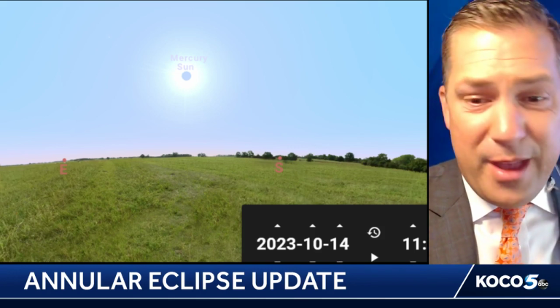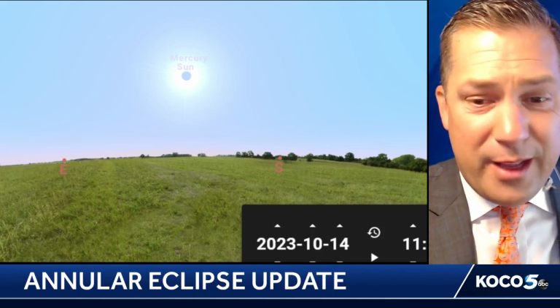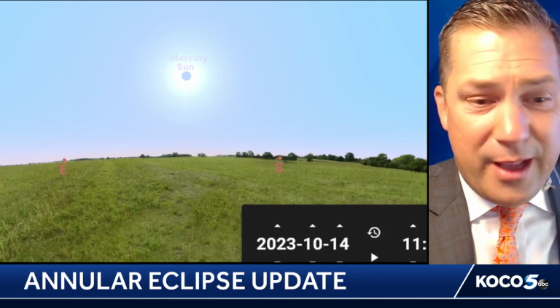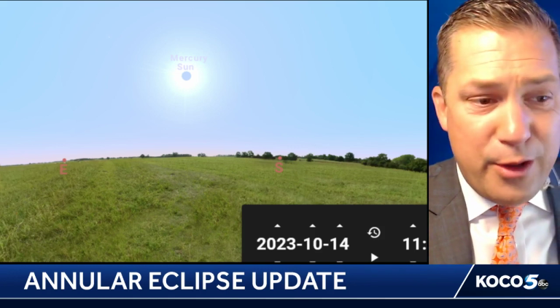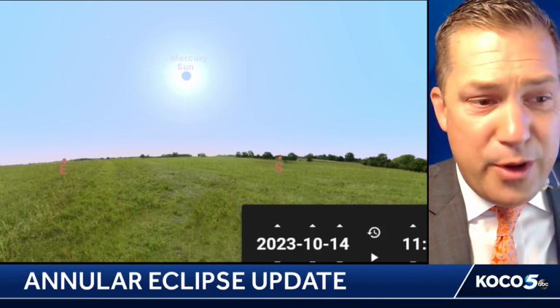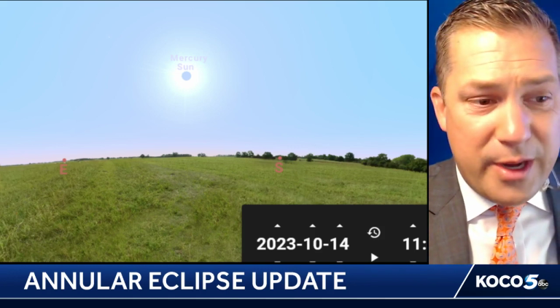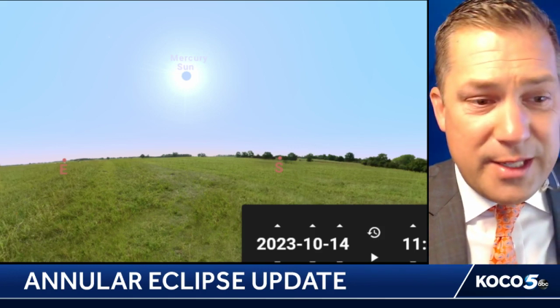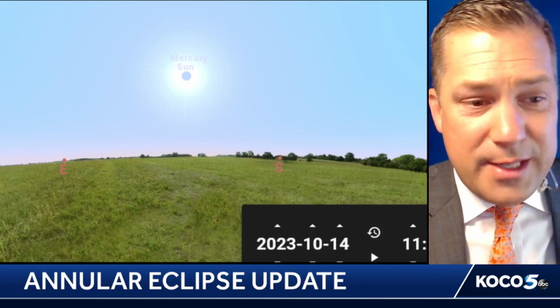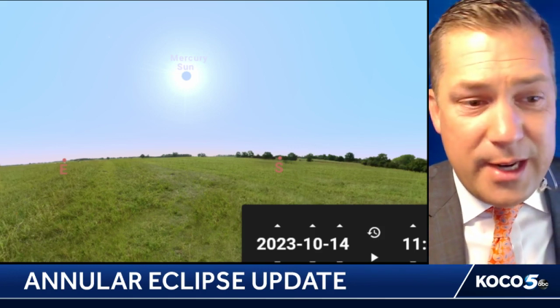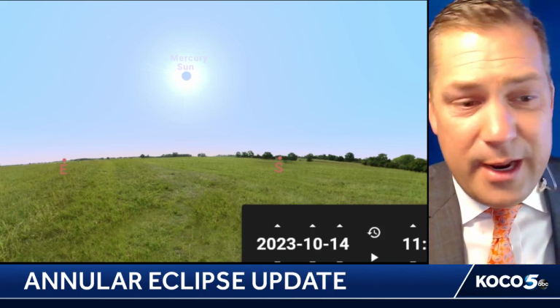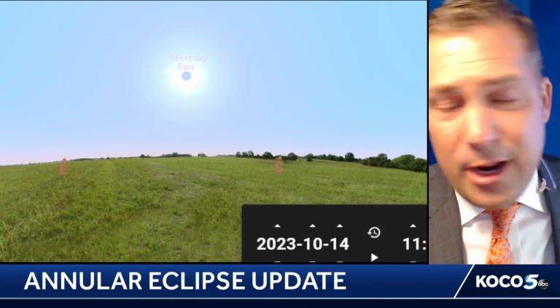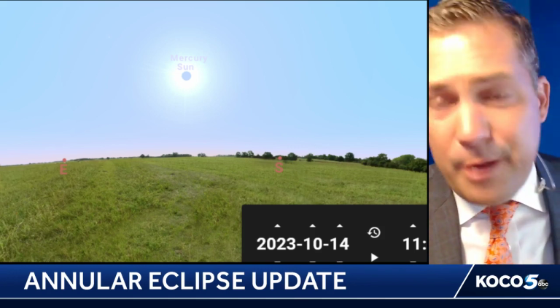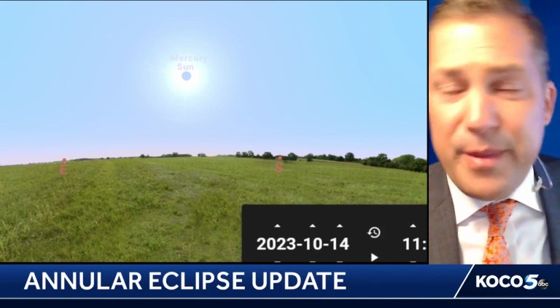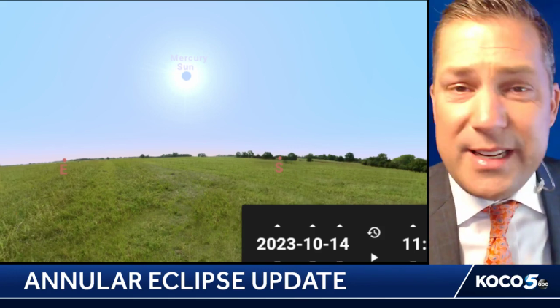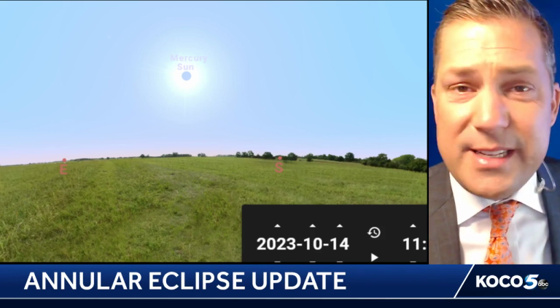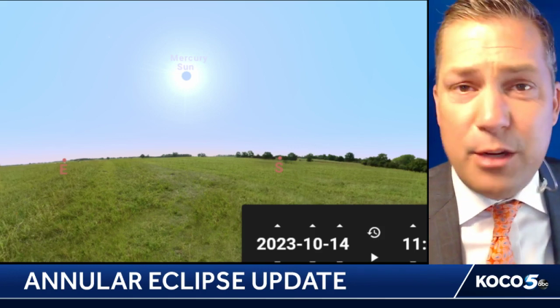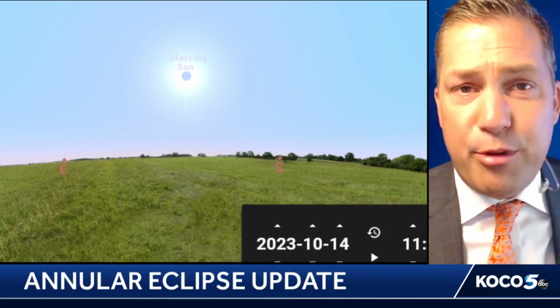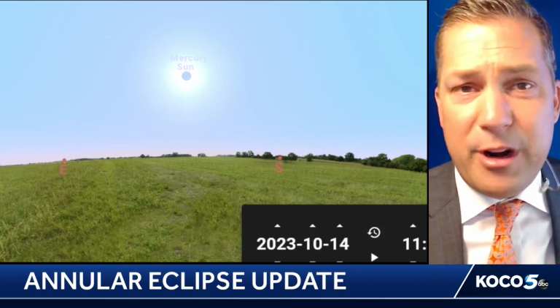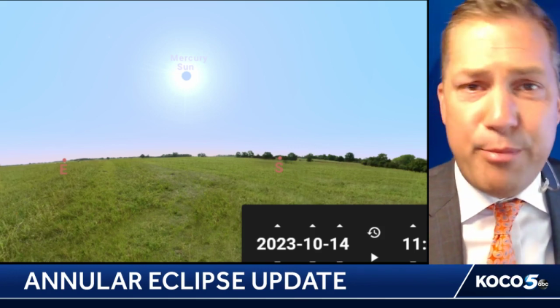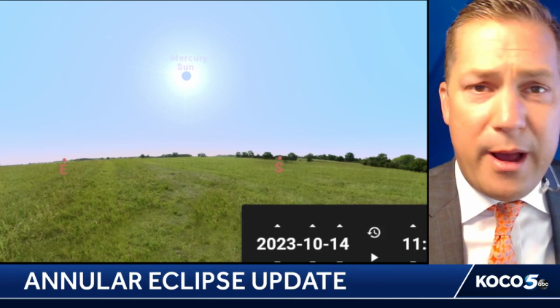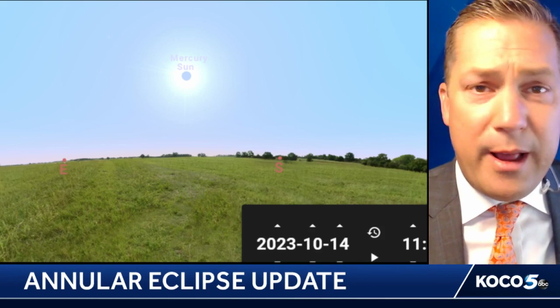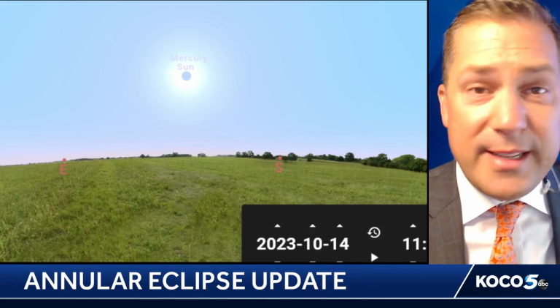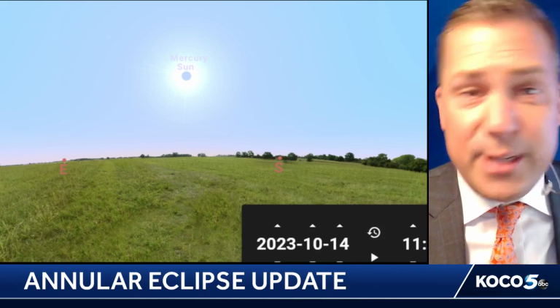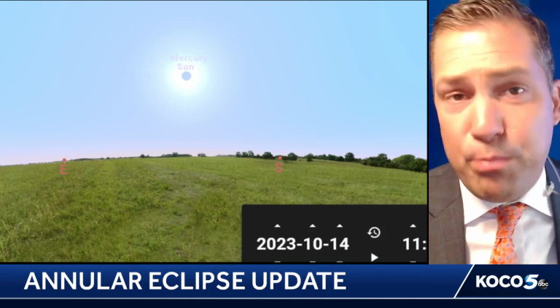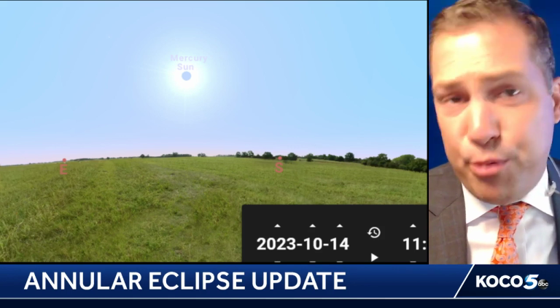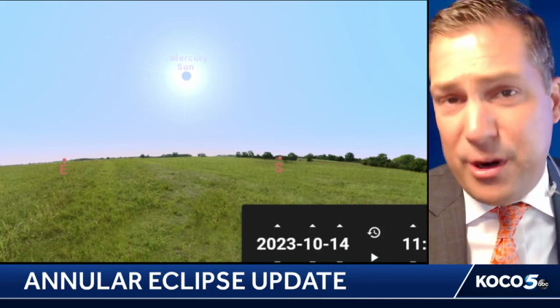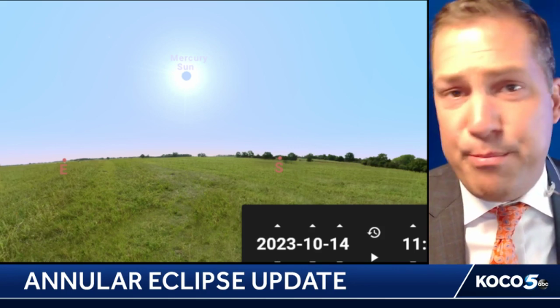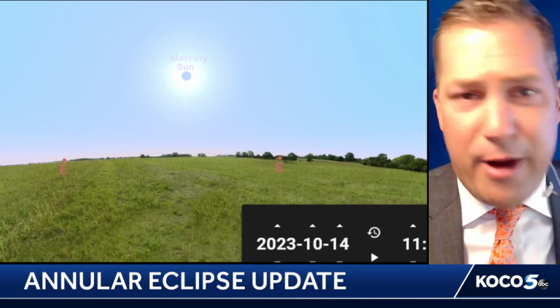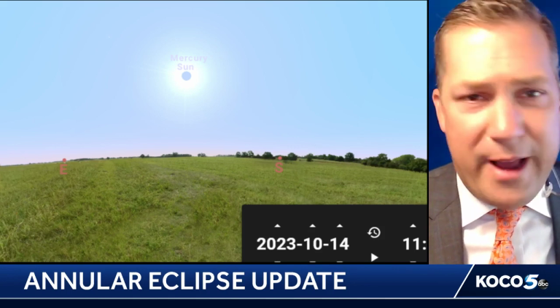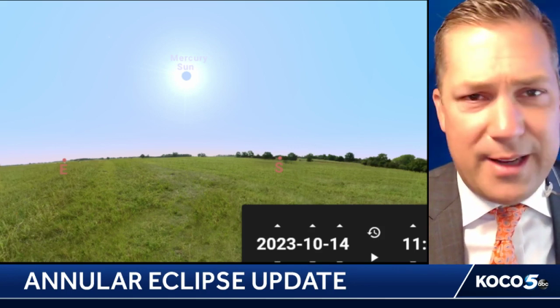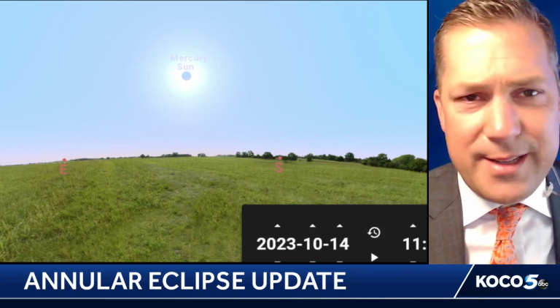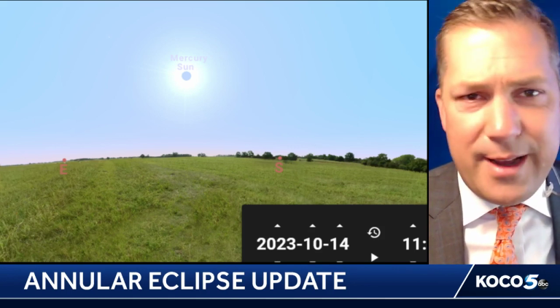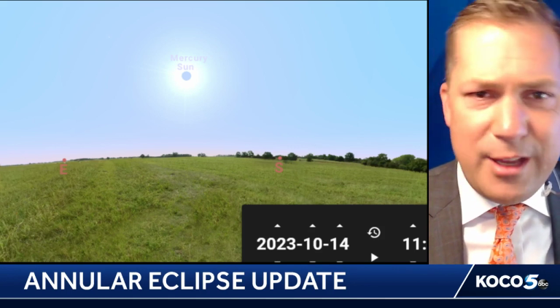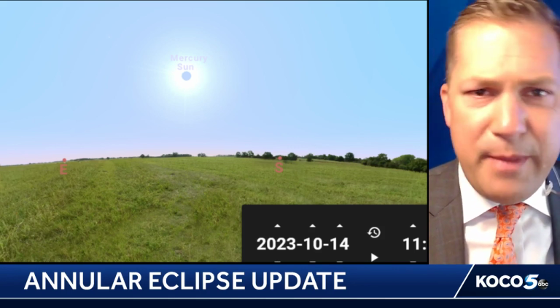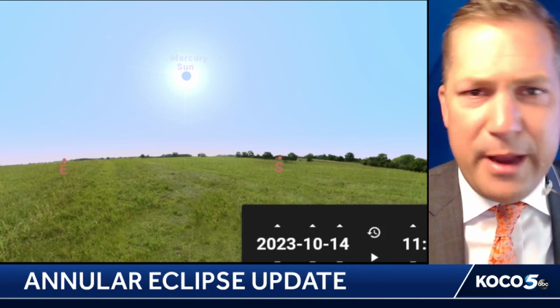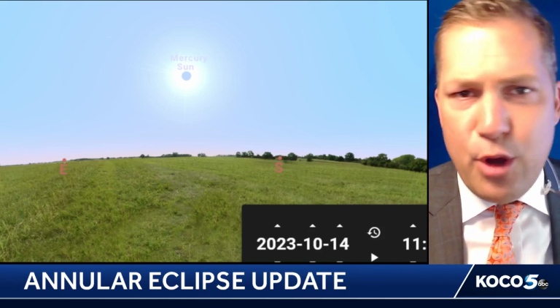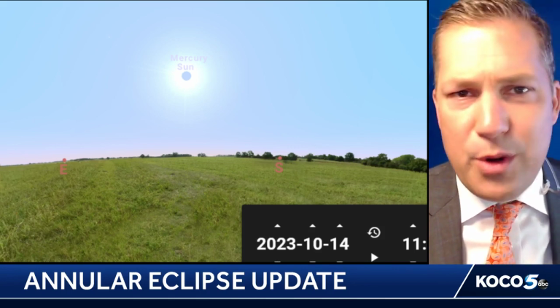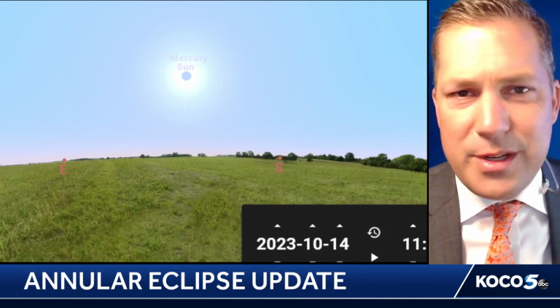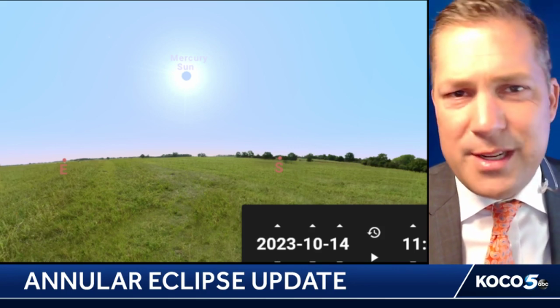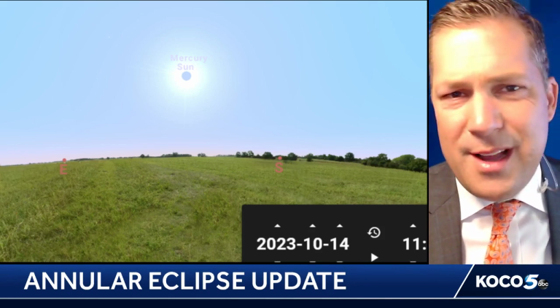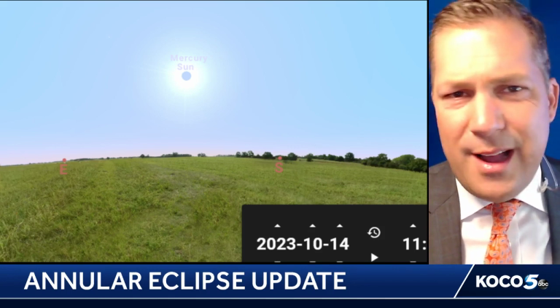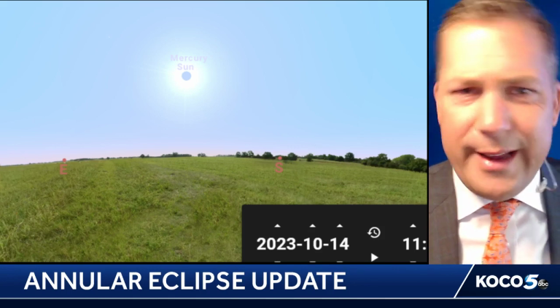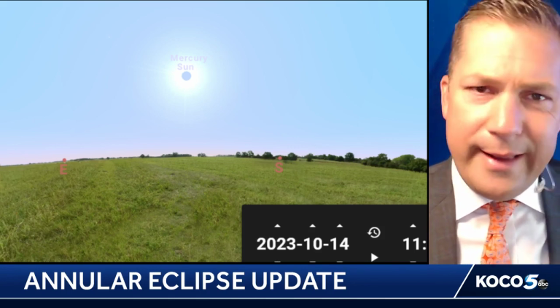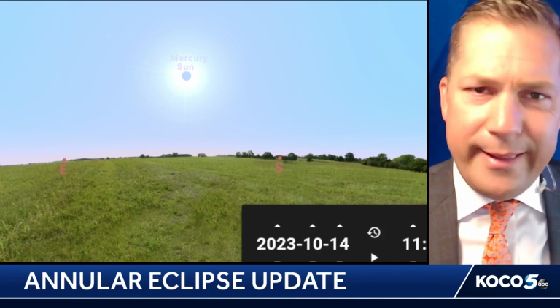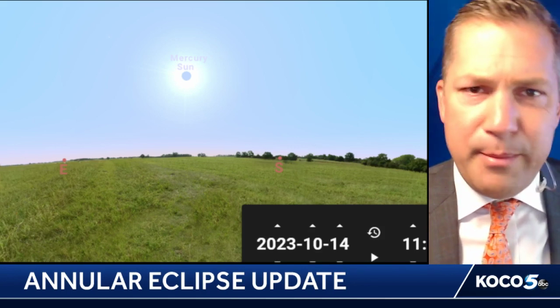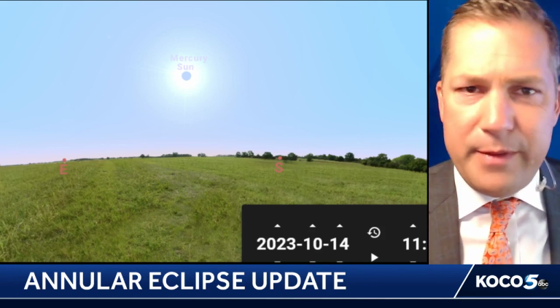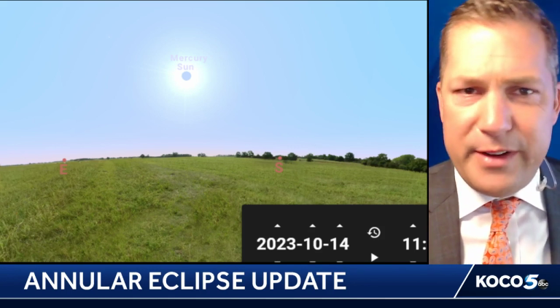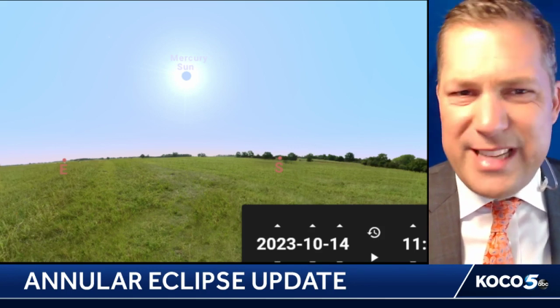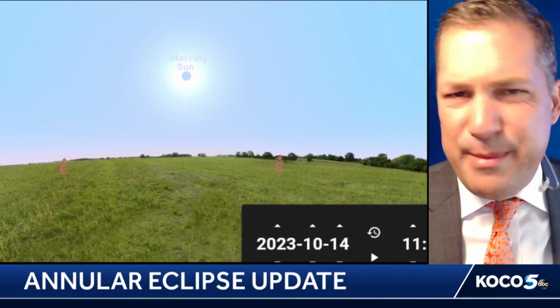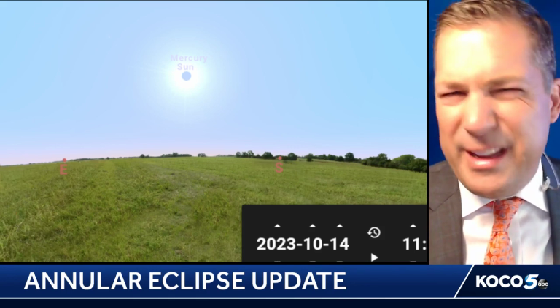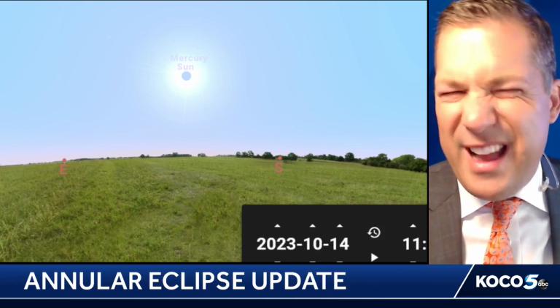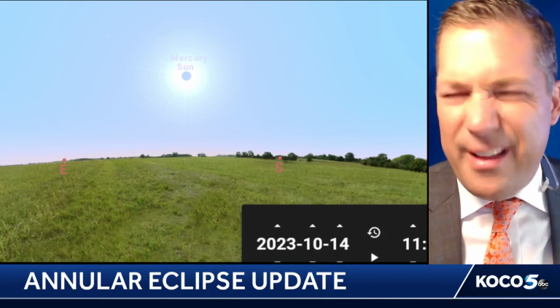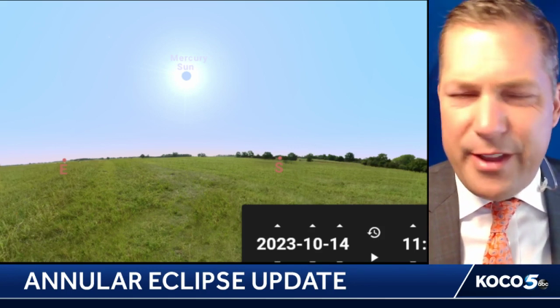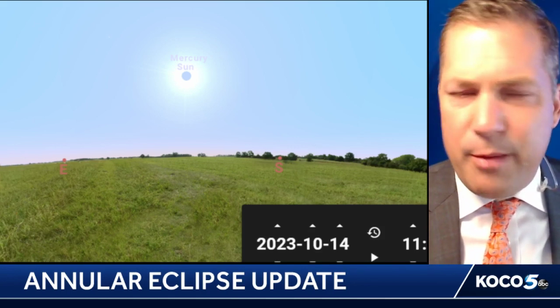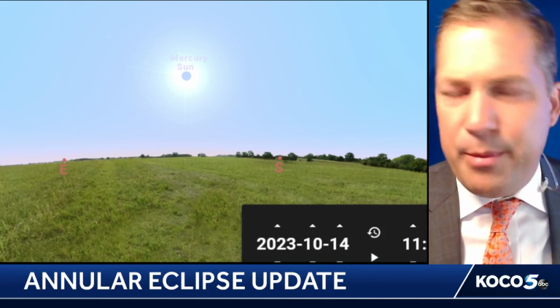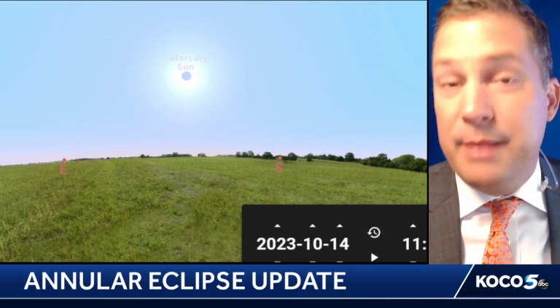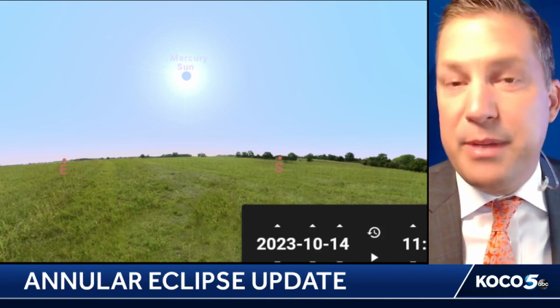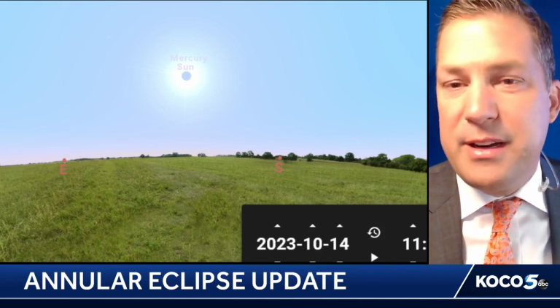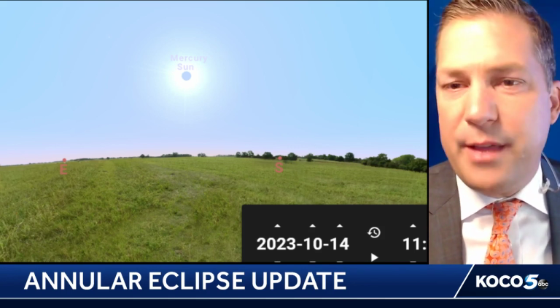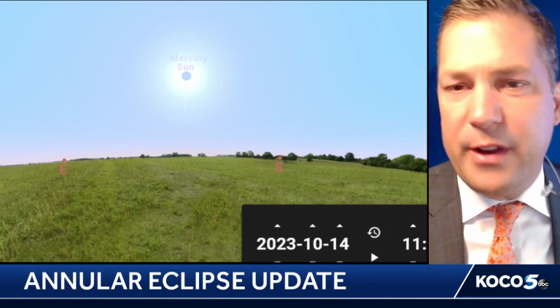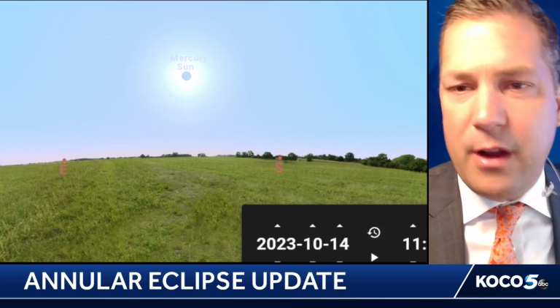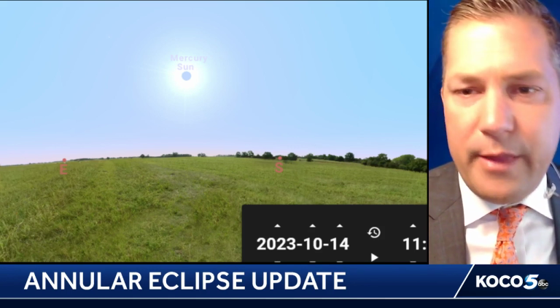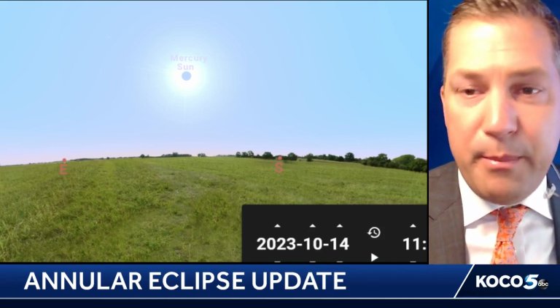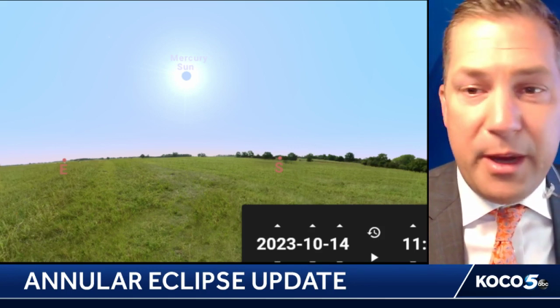And again, you can see here it's still pretty bright outside. You may notice, again, a little bit of dimming out there, but nothing all that much.